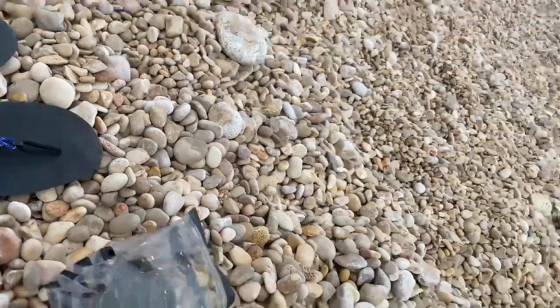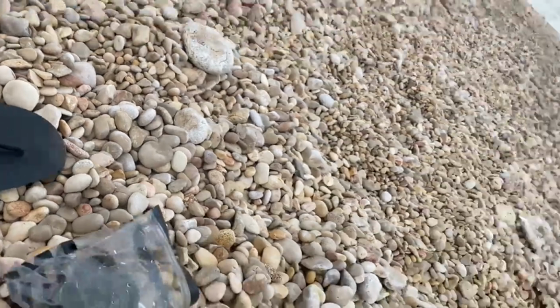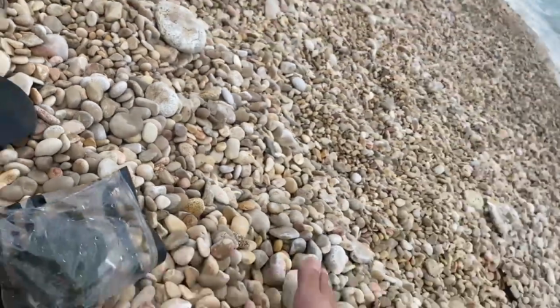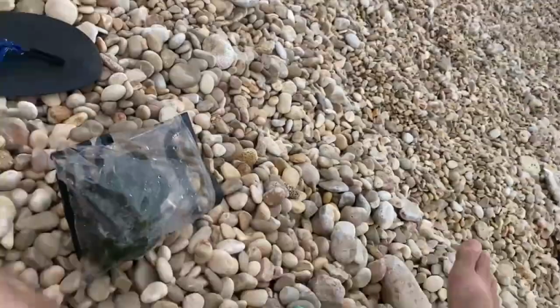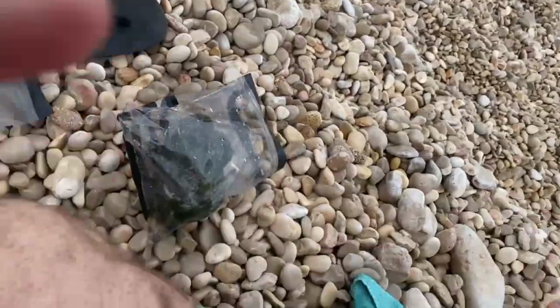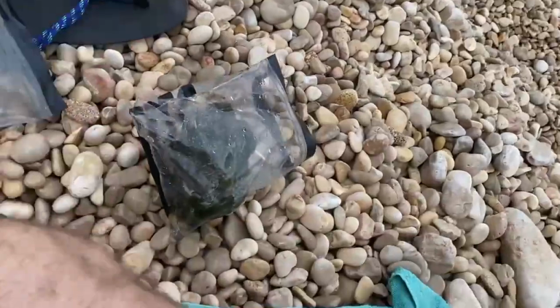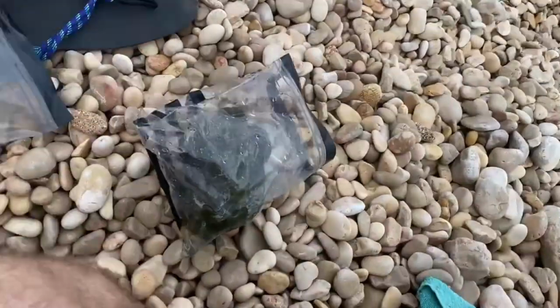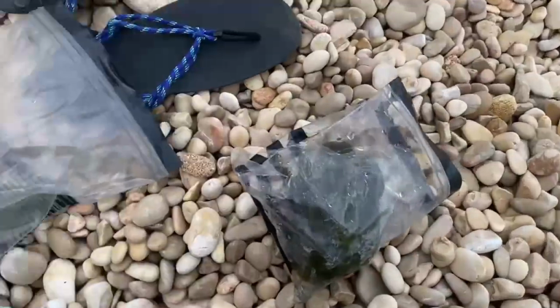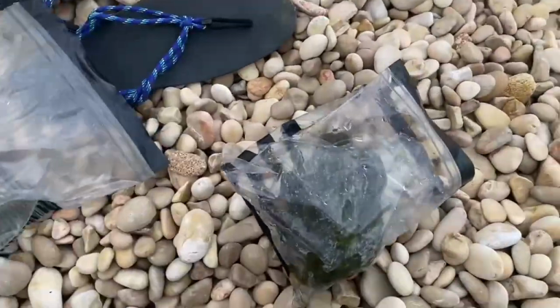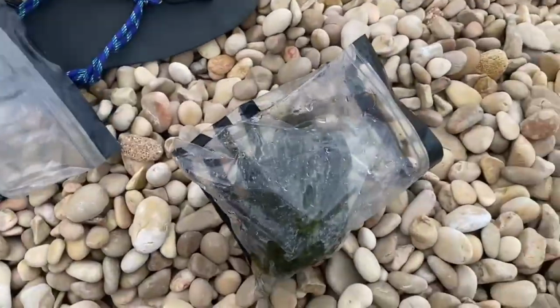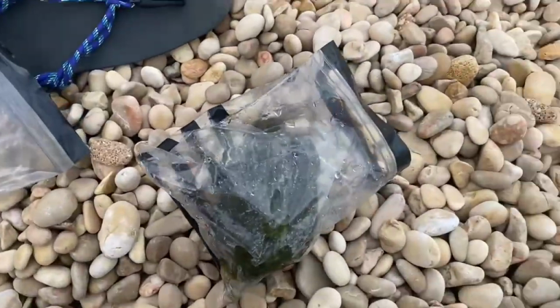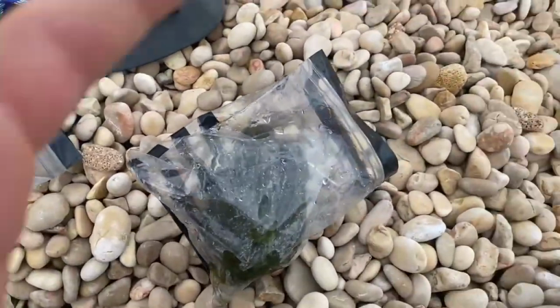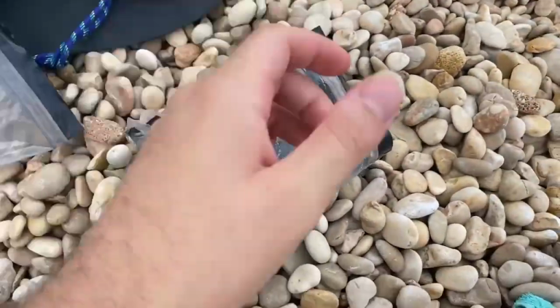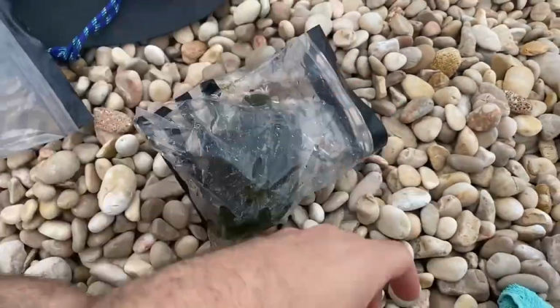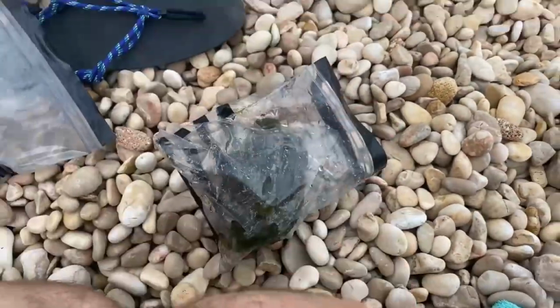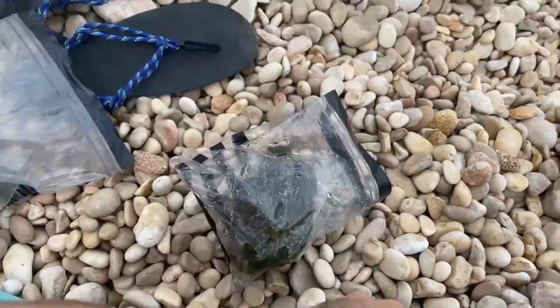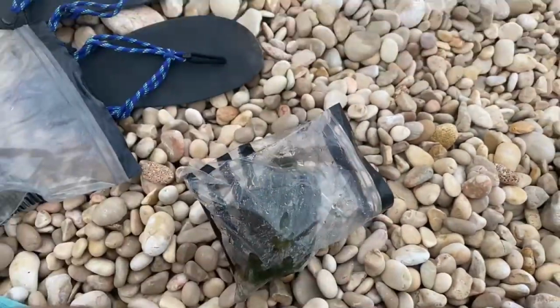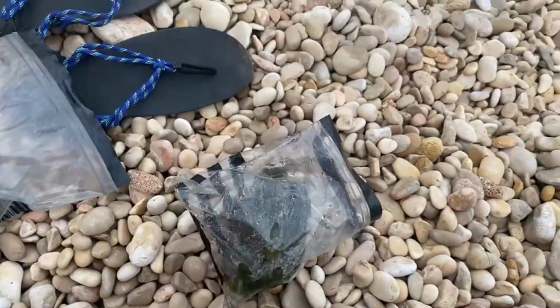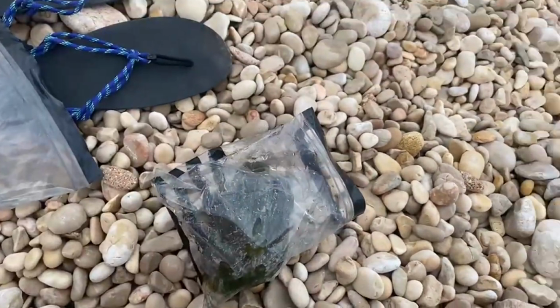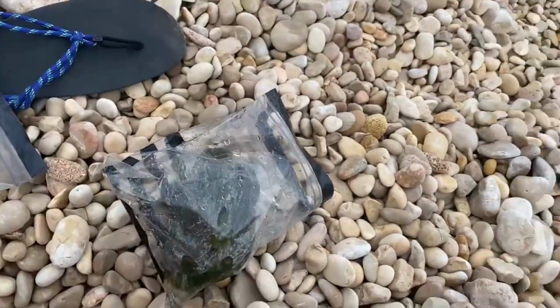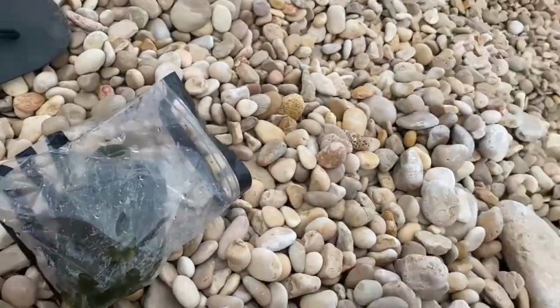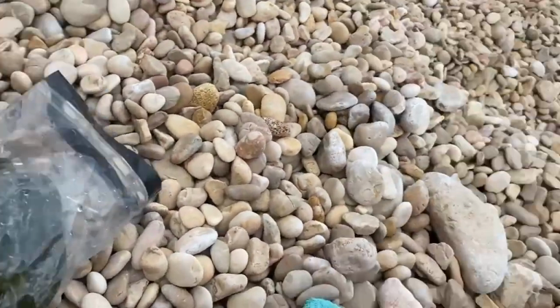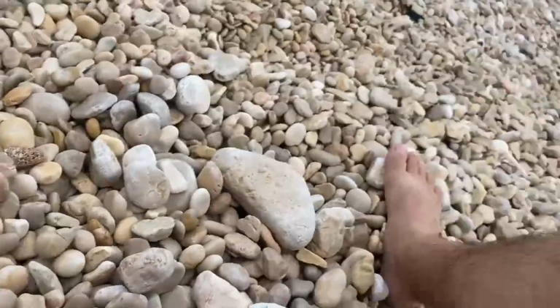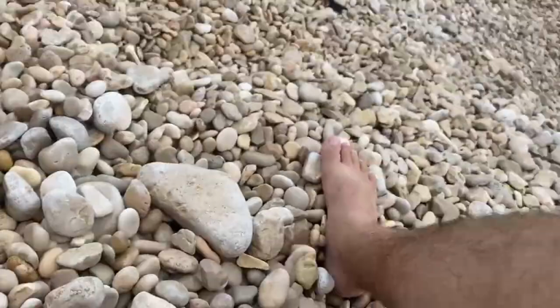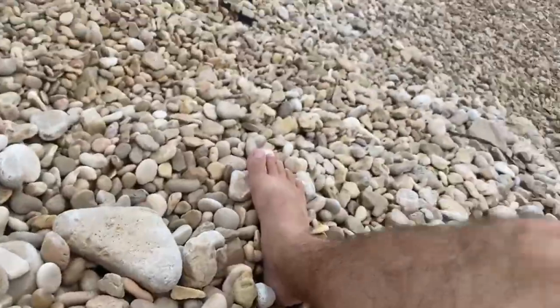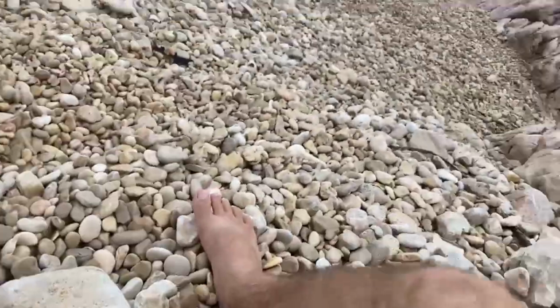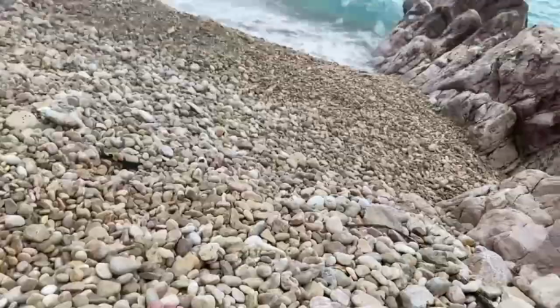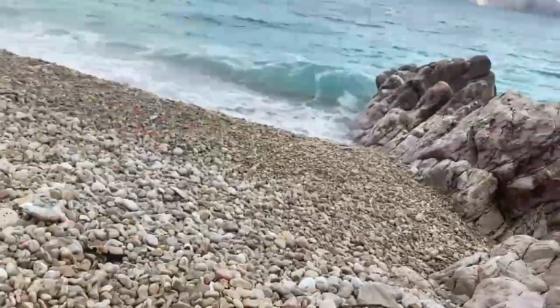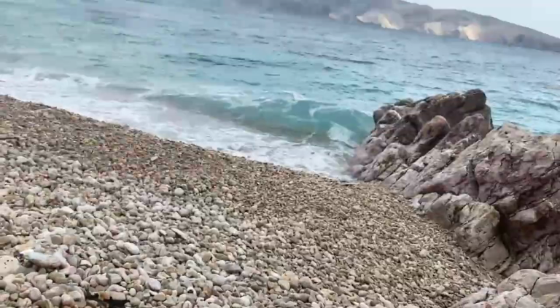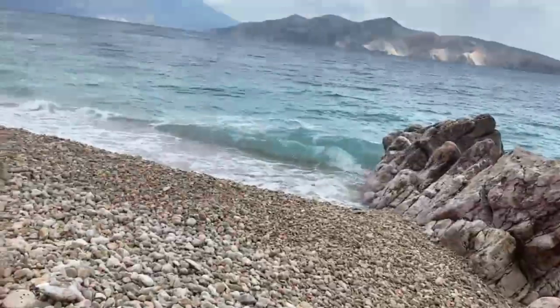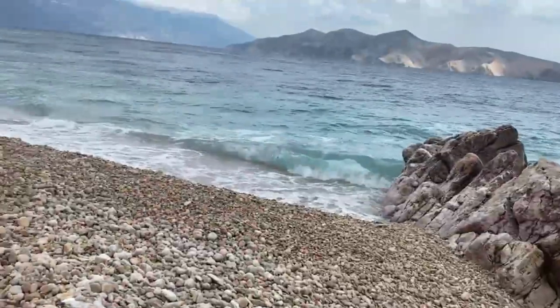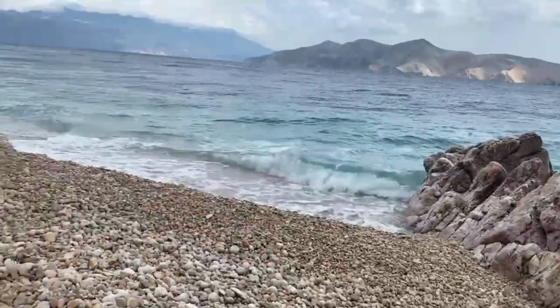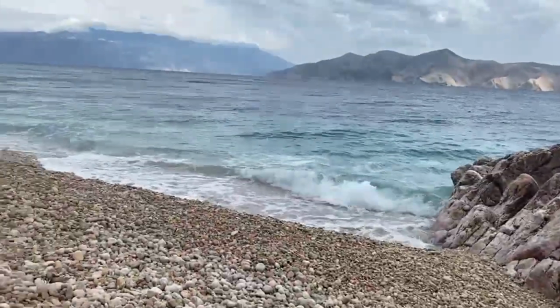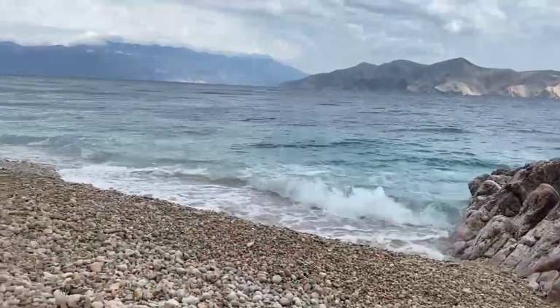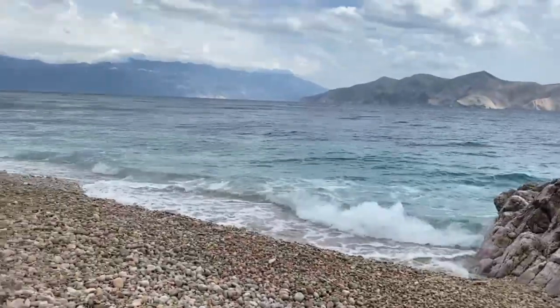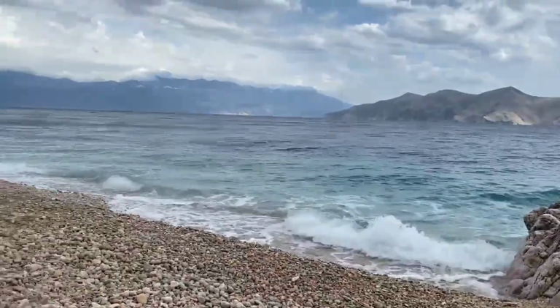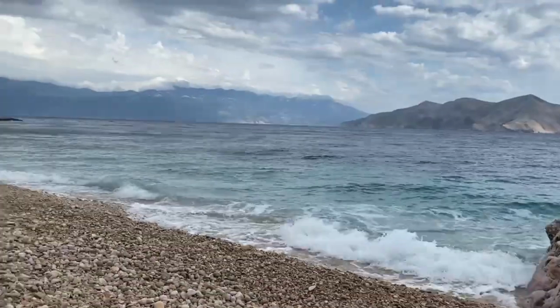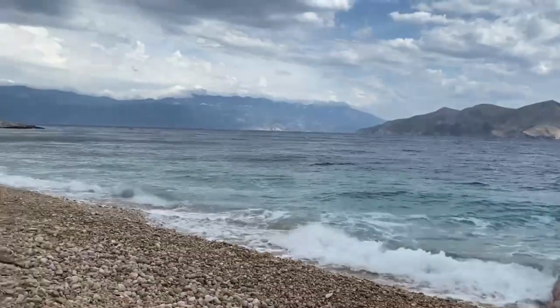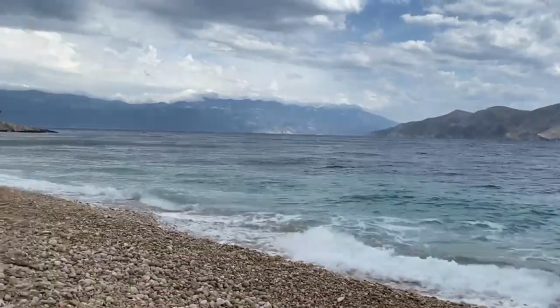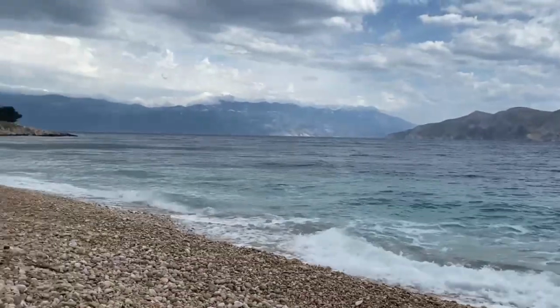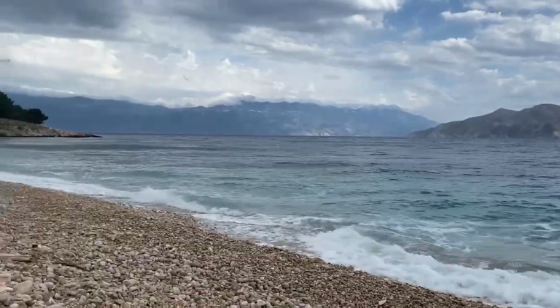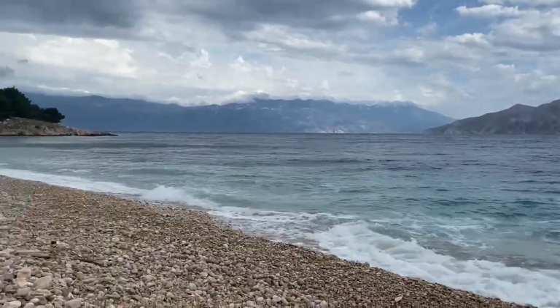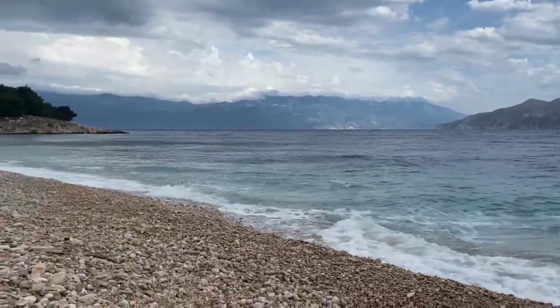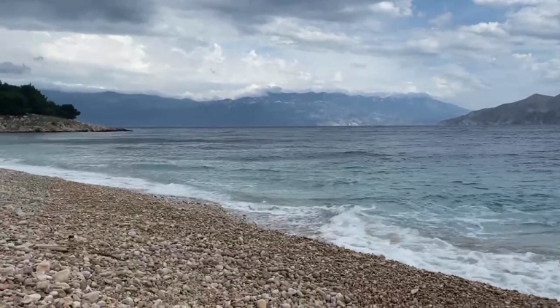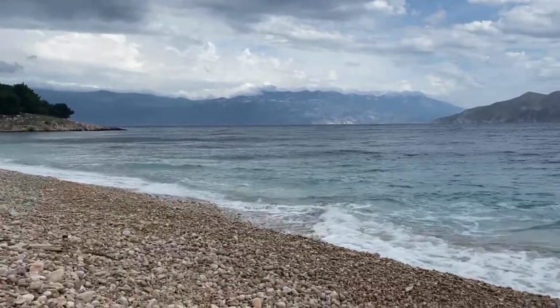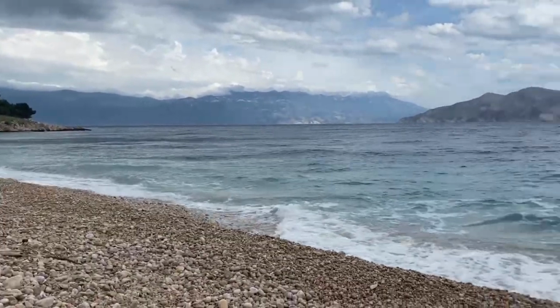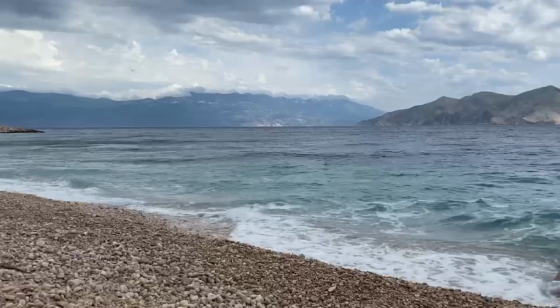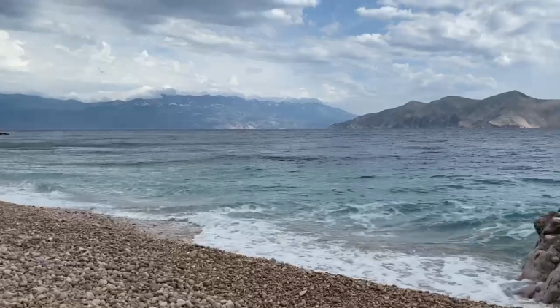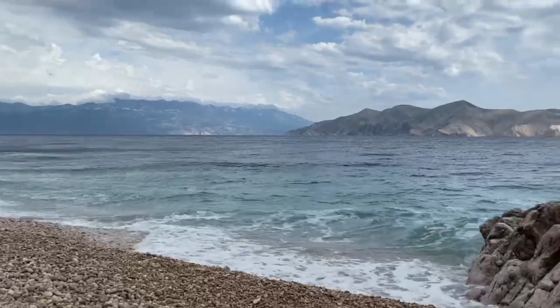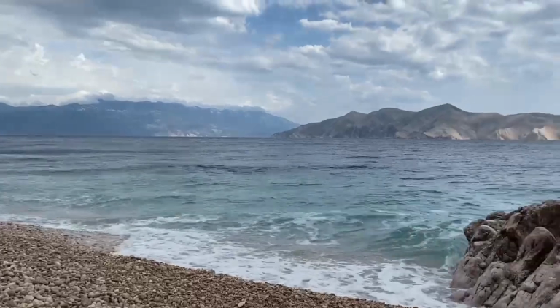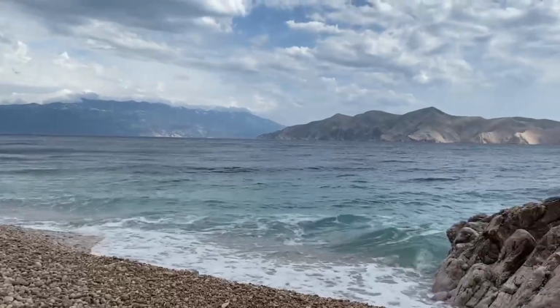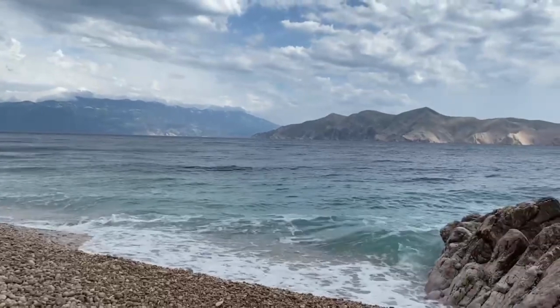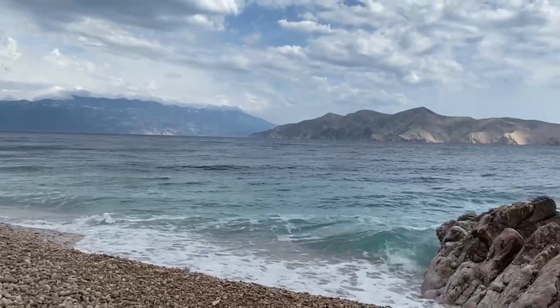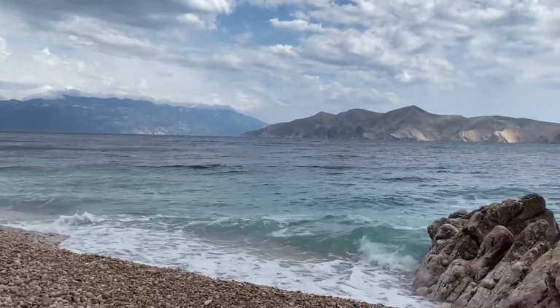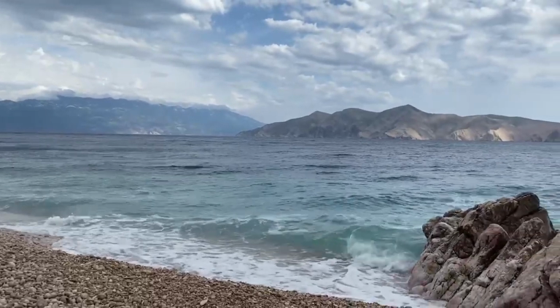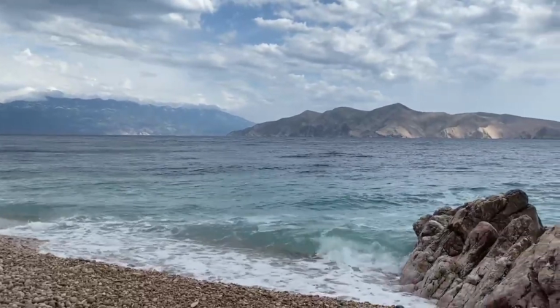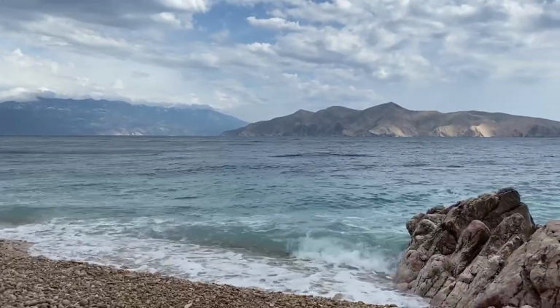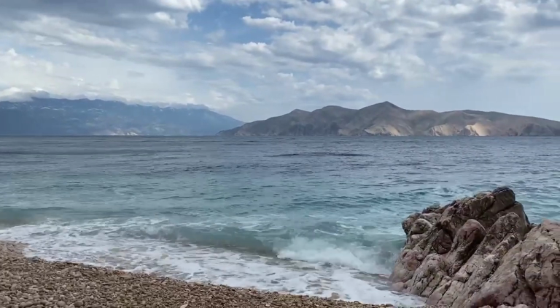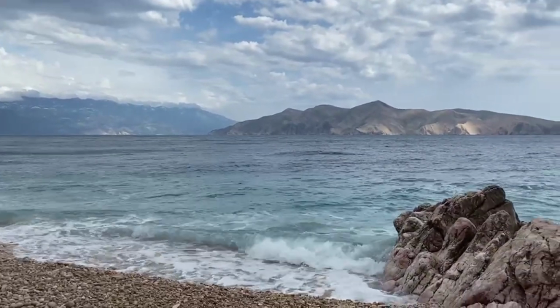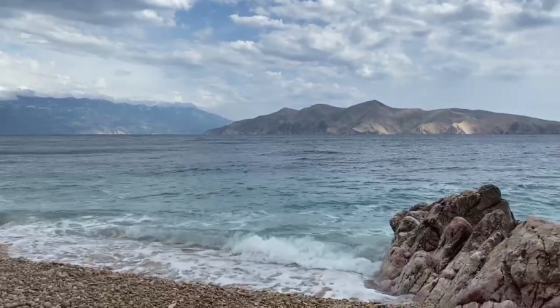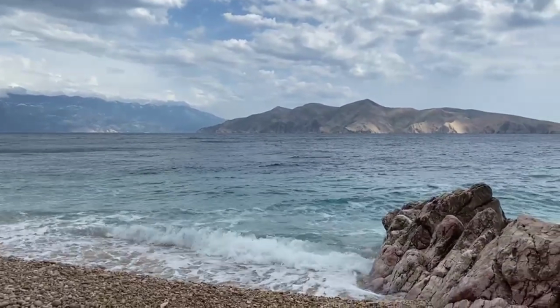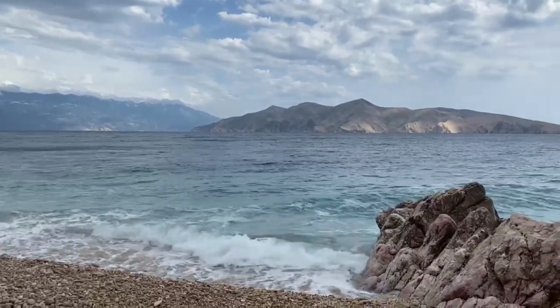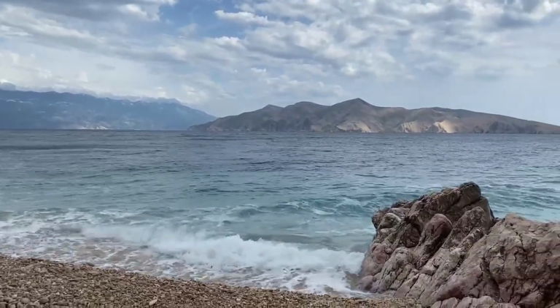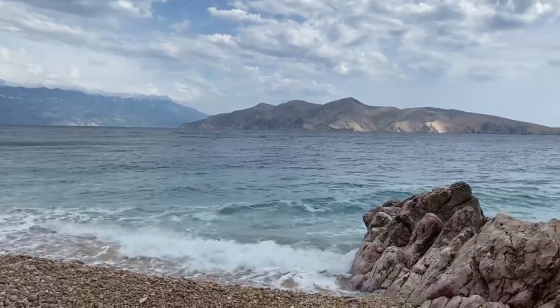Alright guys, so yesterday I've been at the same beach. This is Bersenica in Croatia, Baszka.